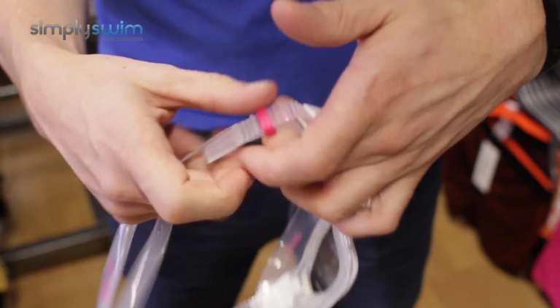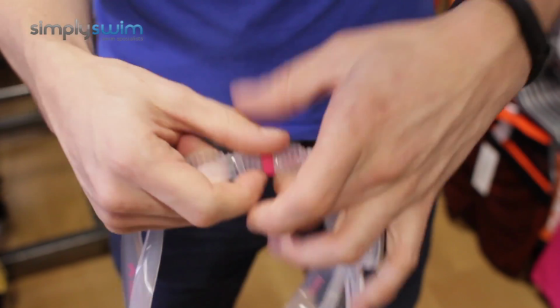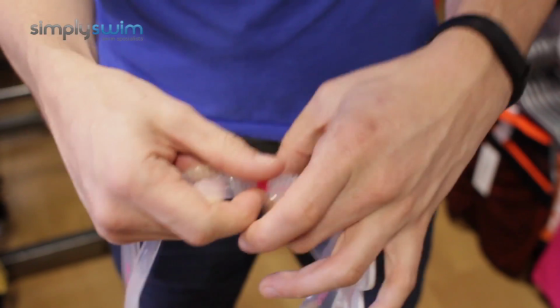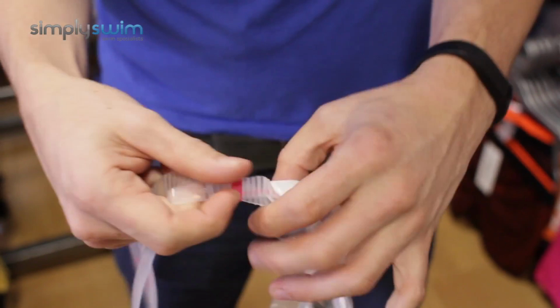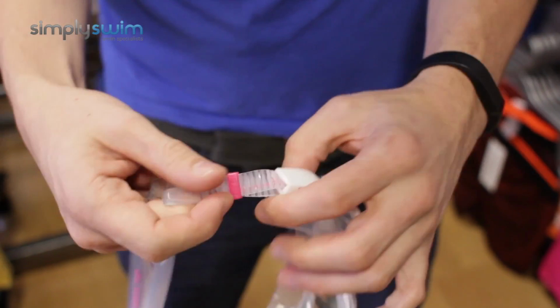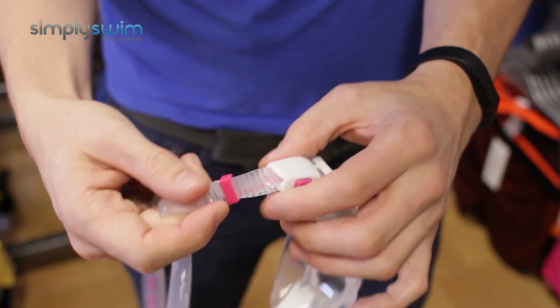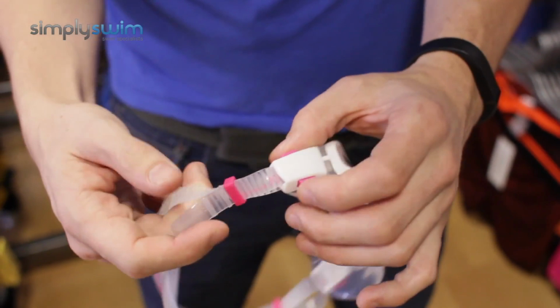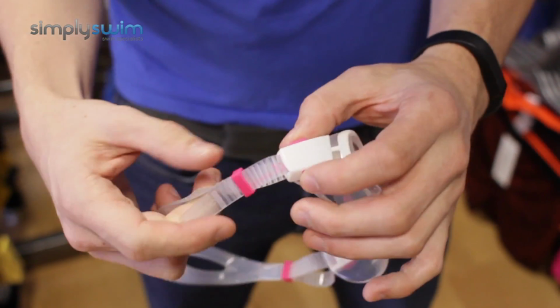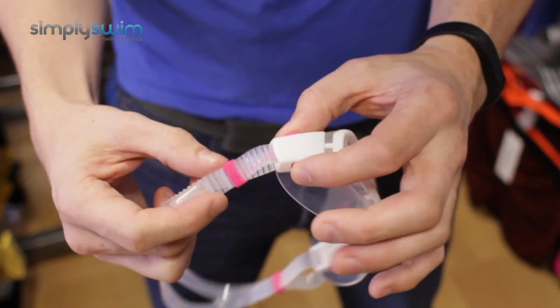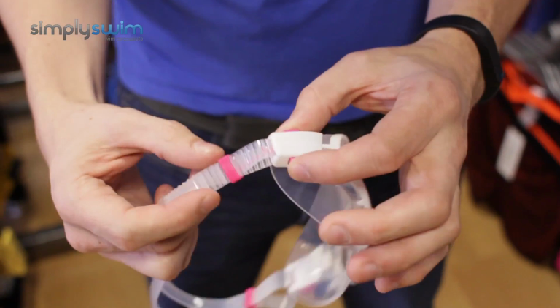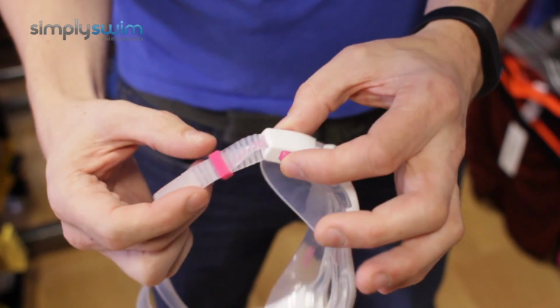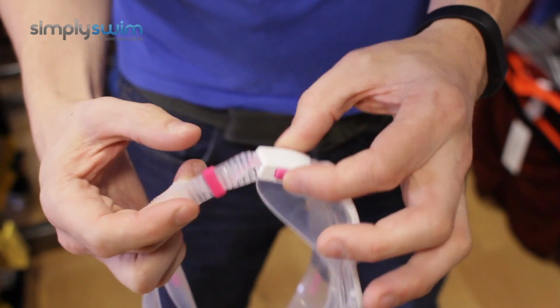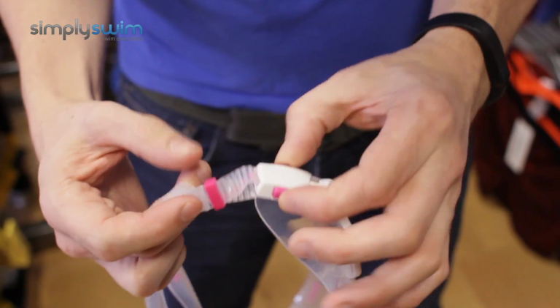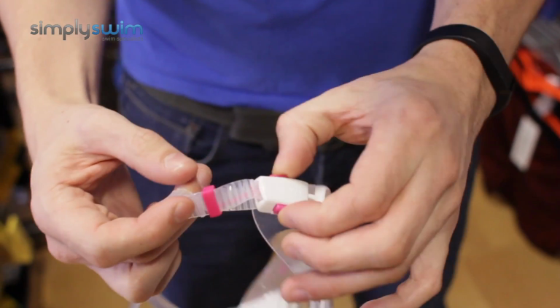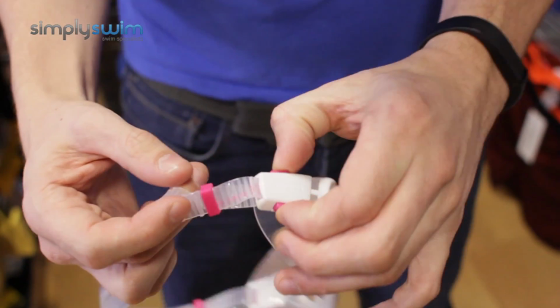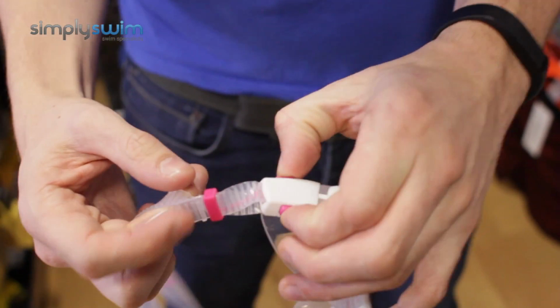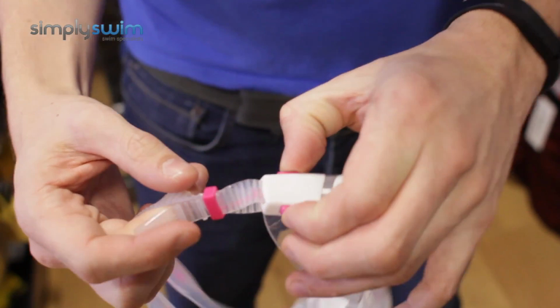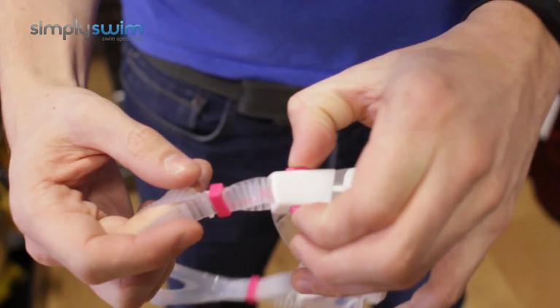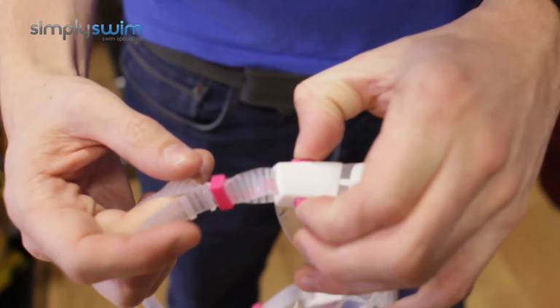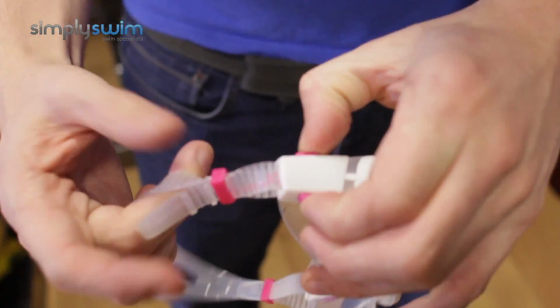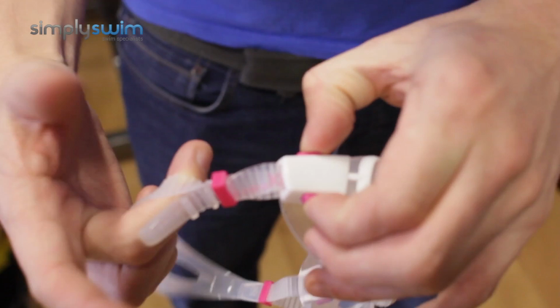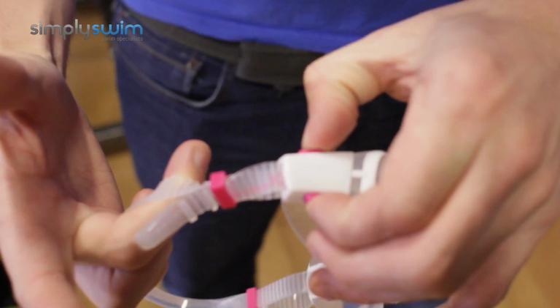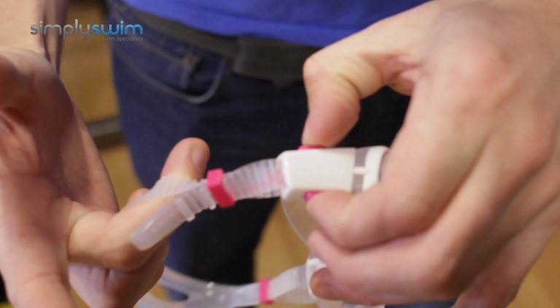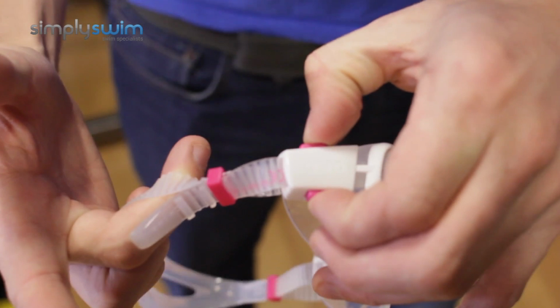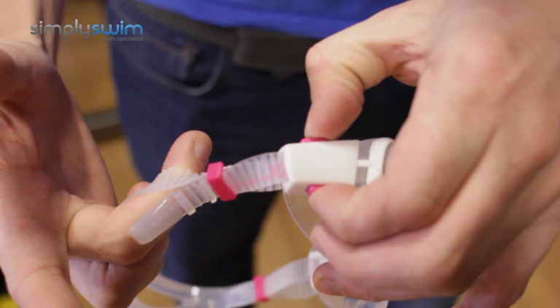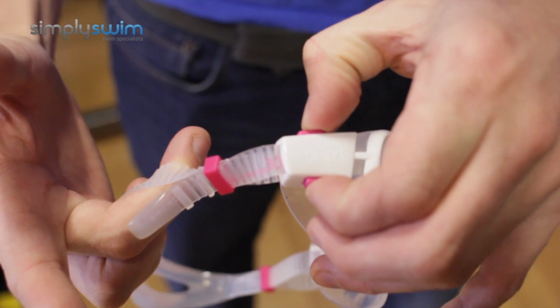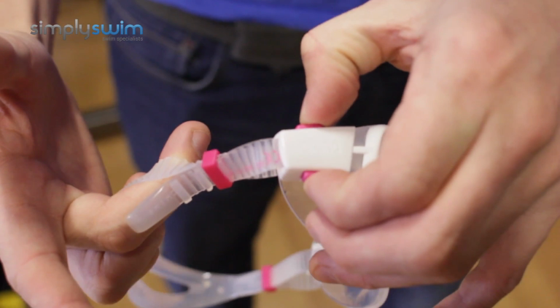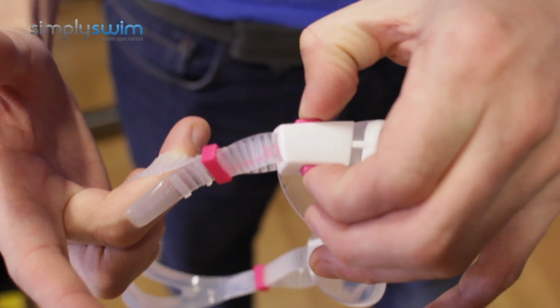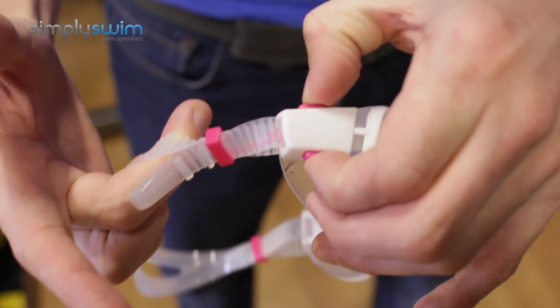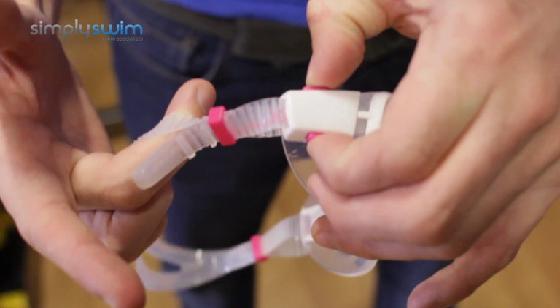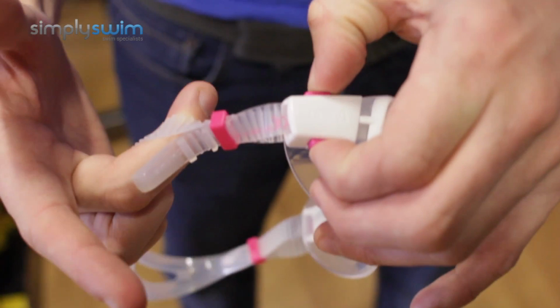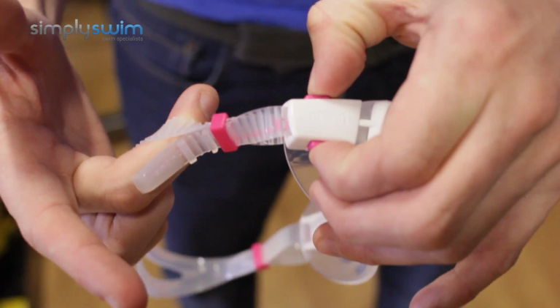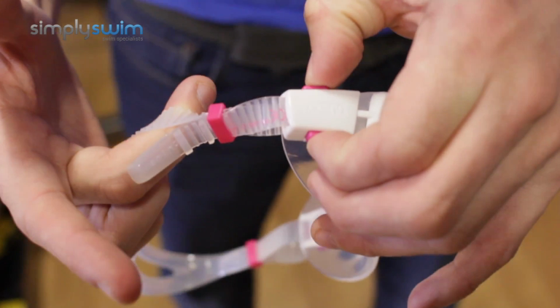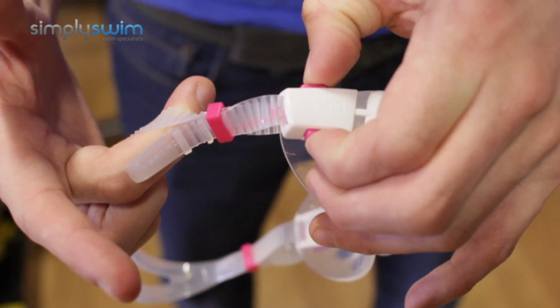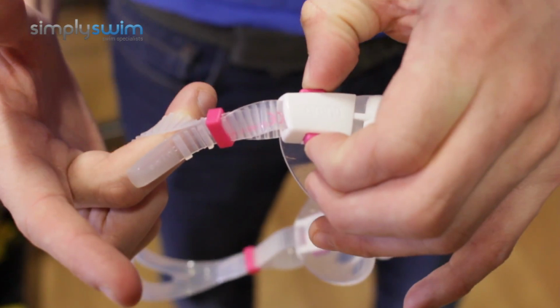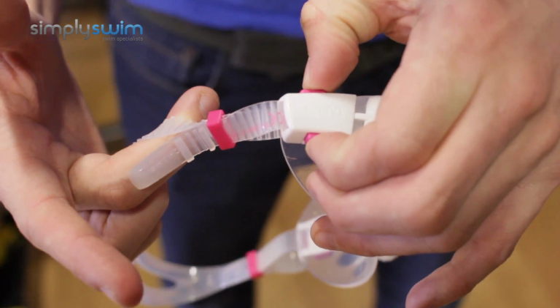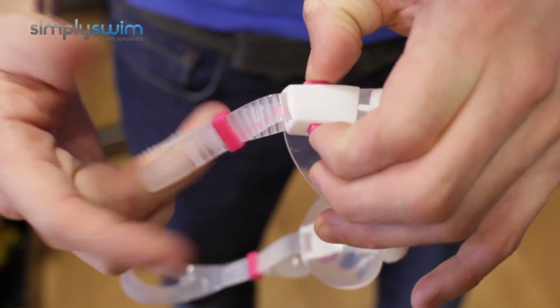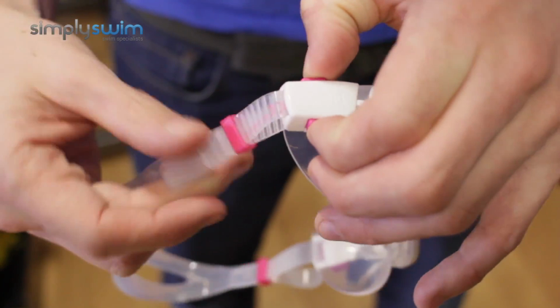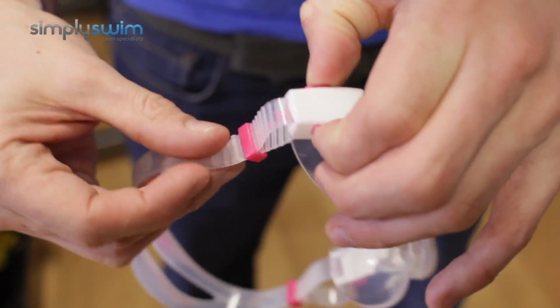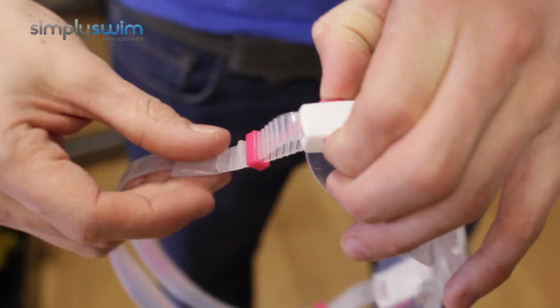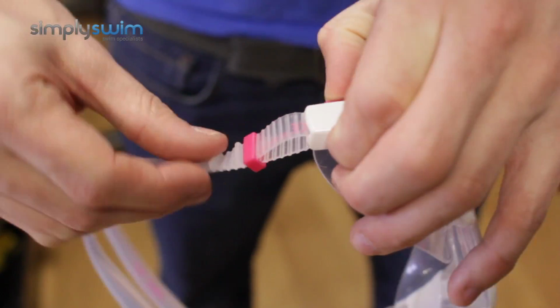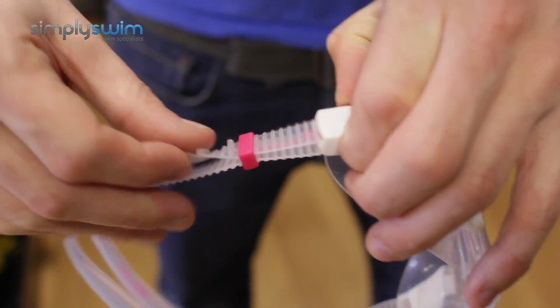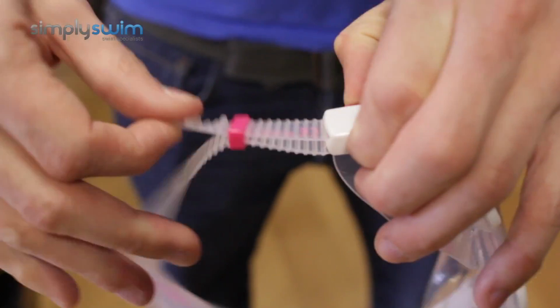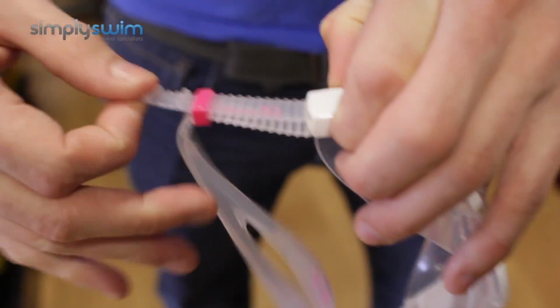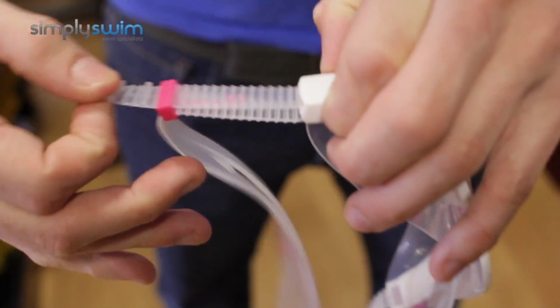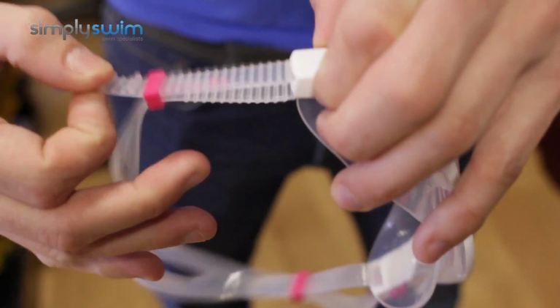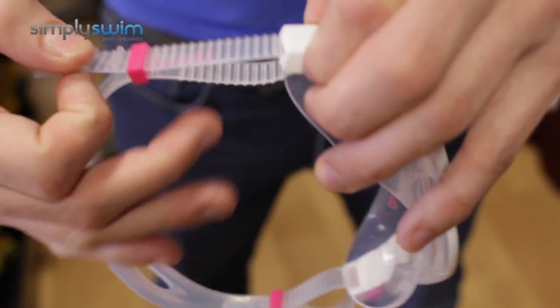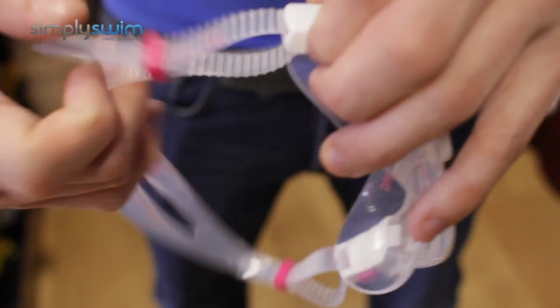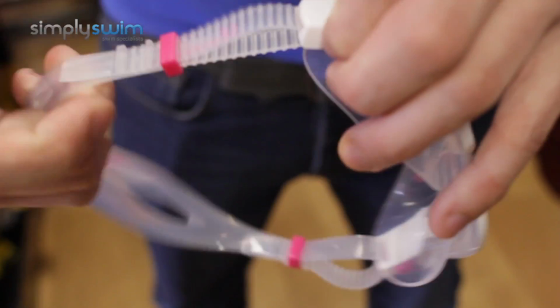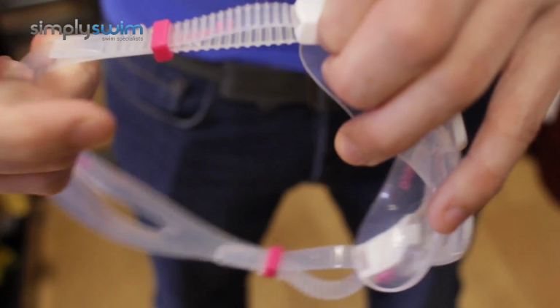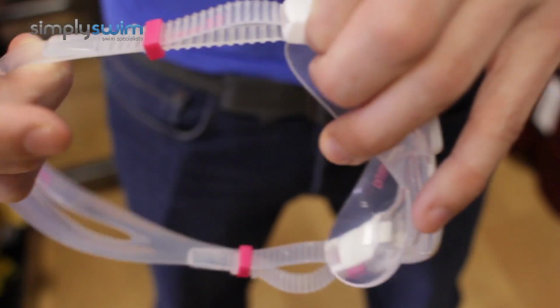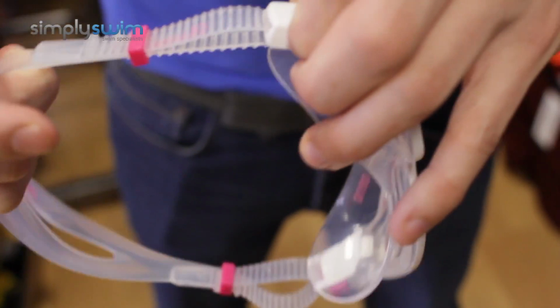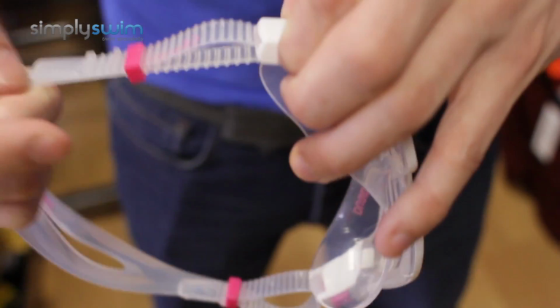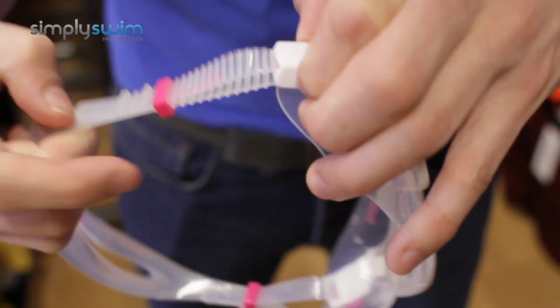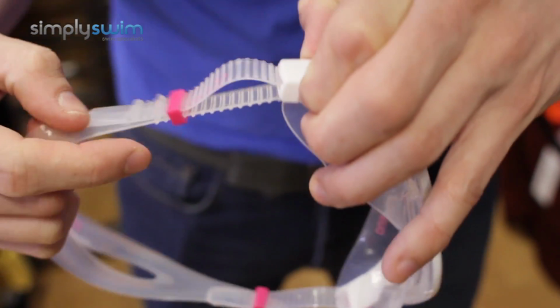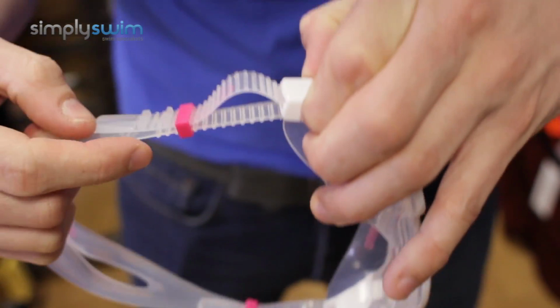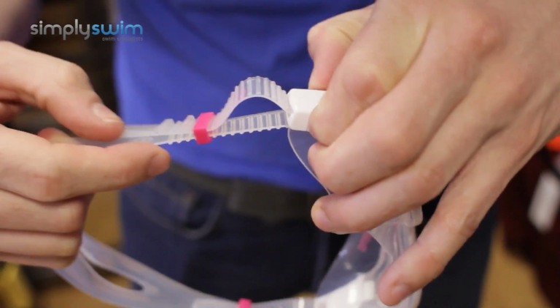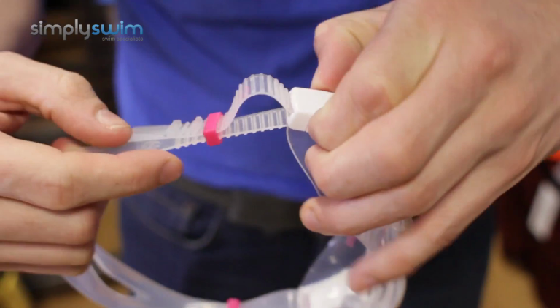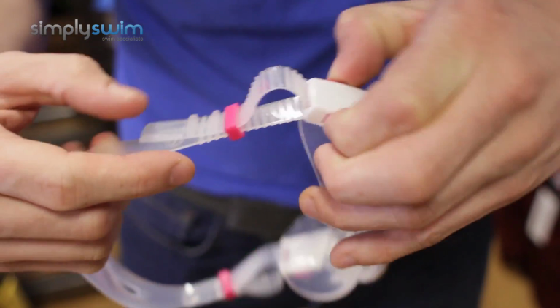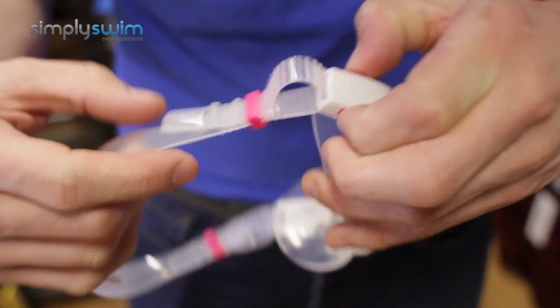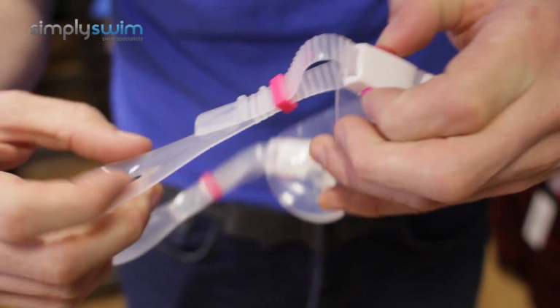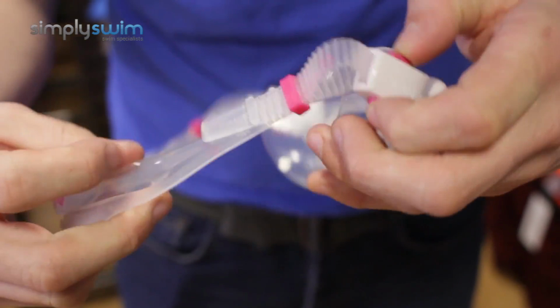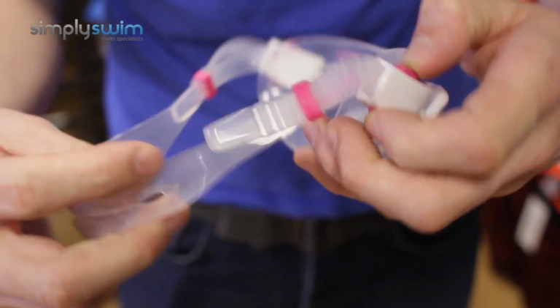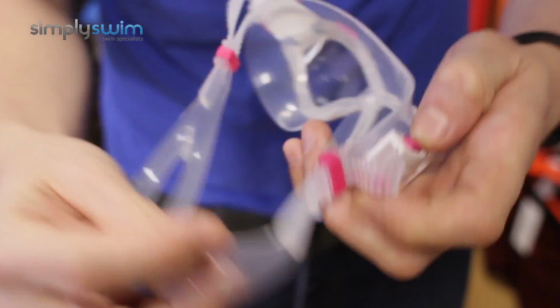And on the other side you've got the same system — the squeeze mechanism which enables quick and easy adjustment.